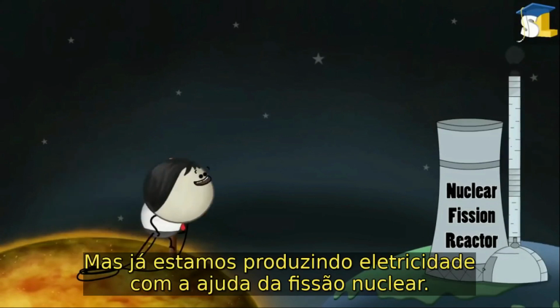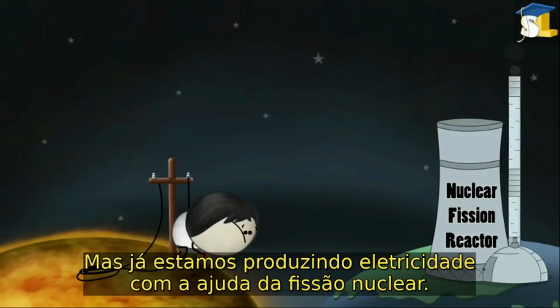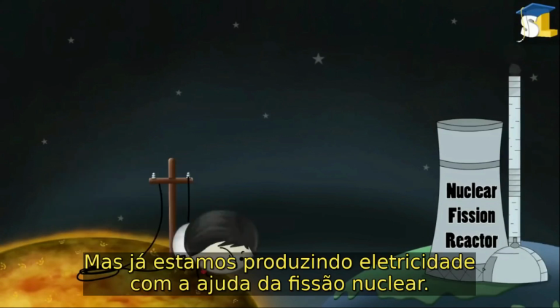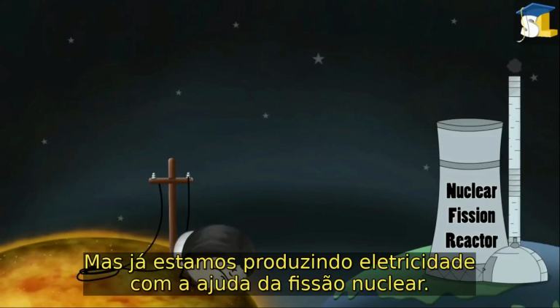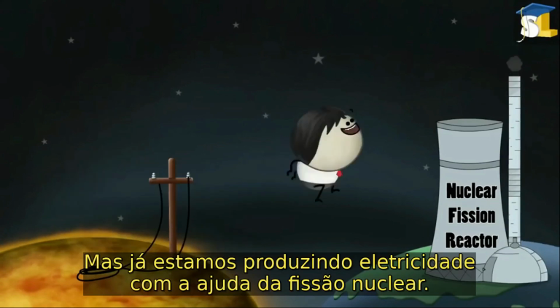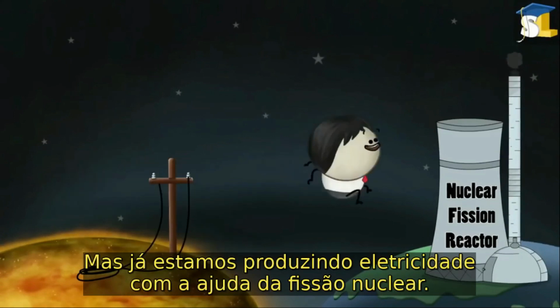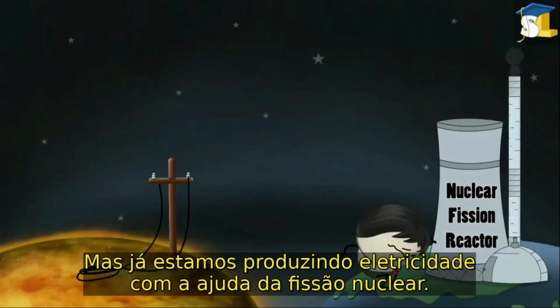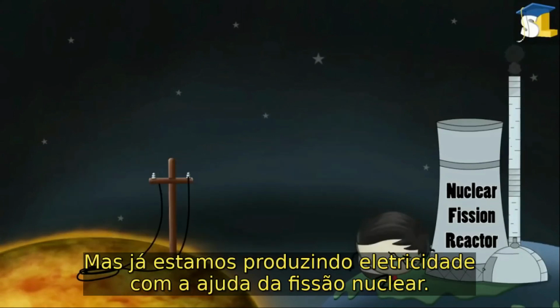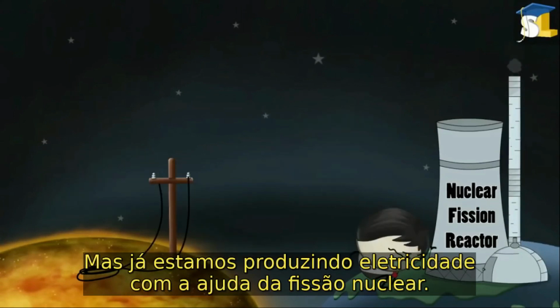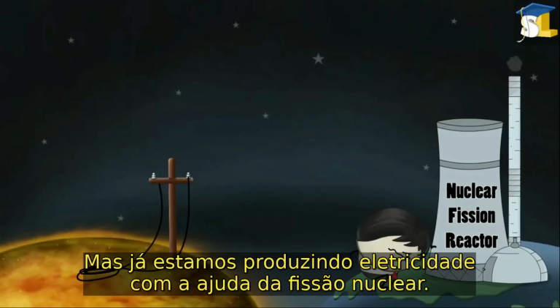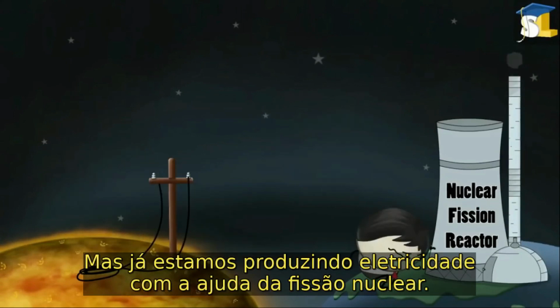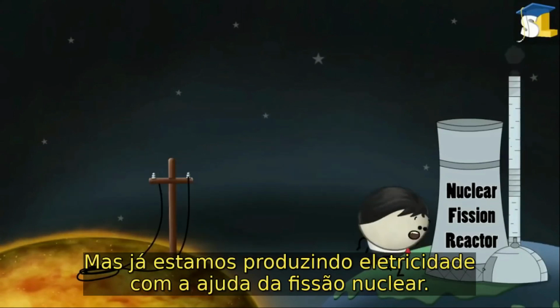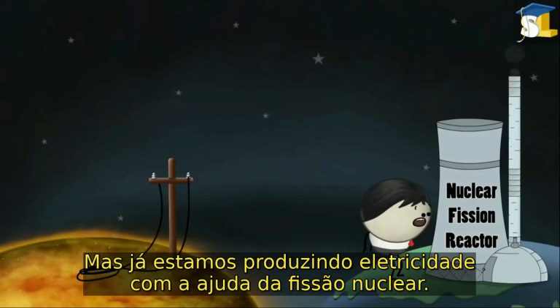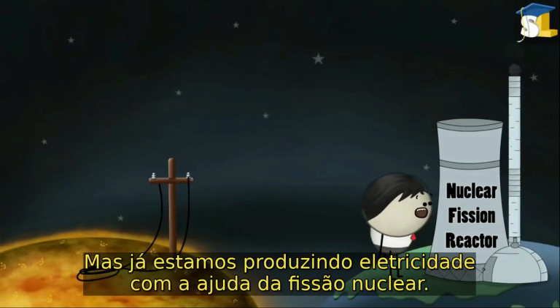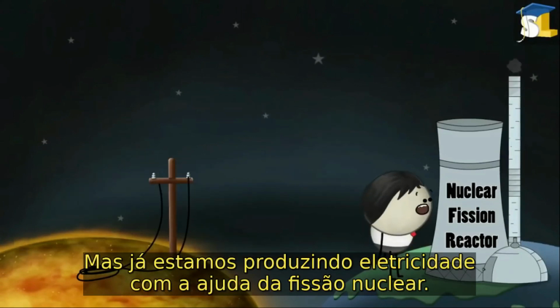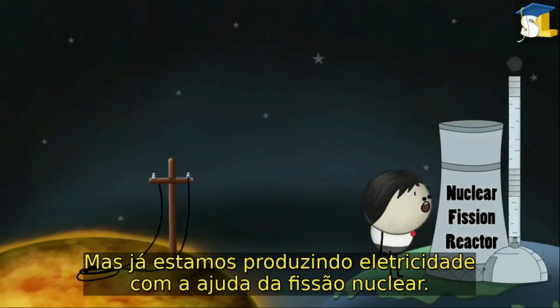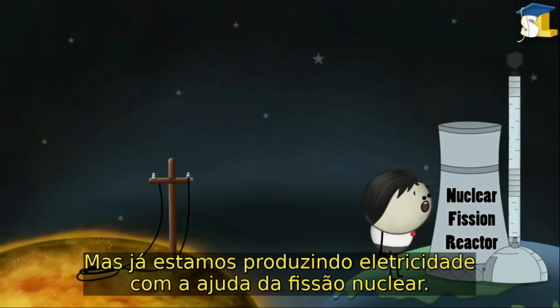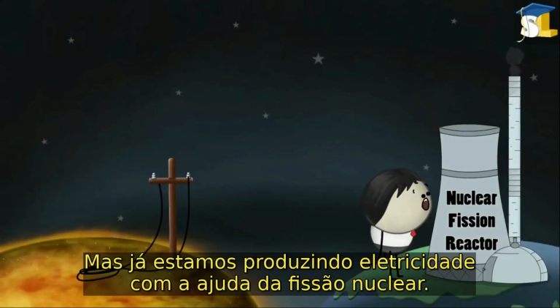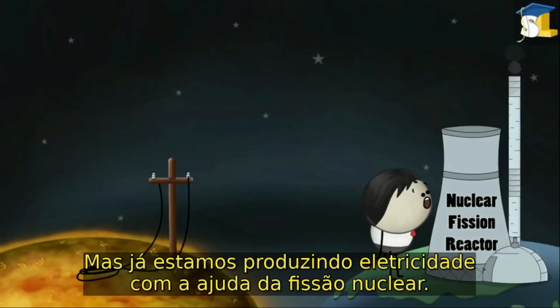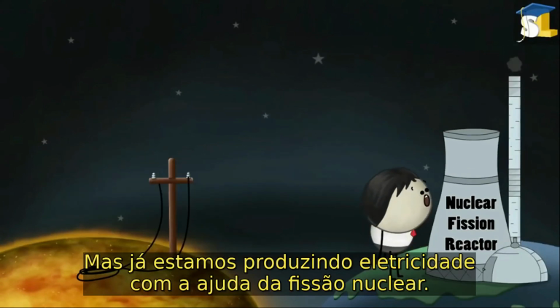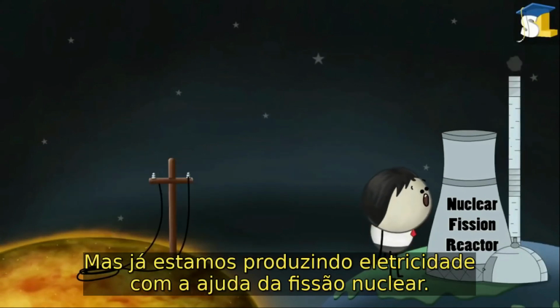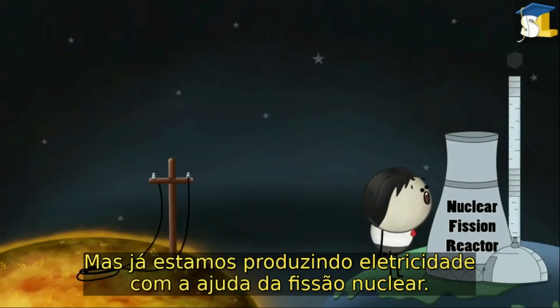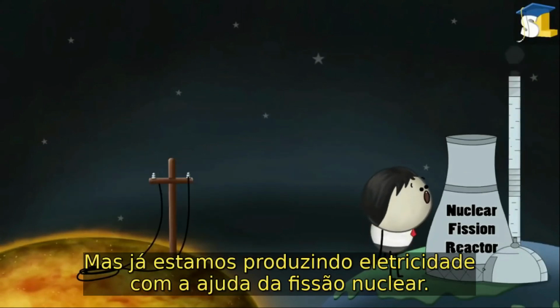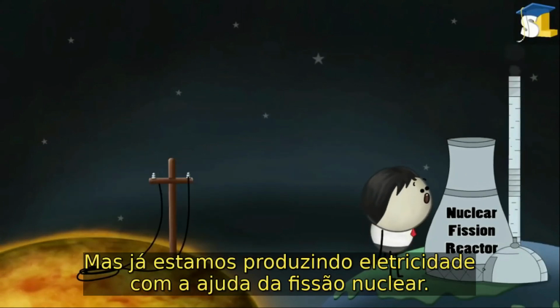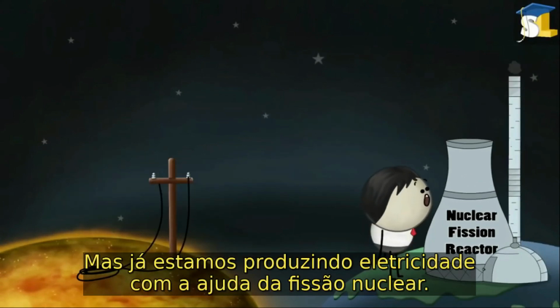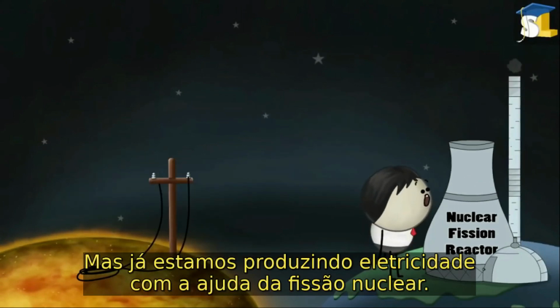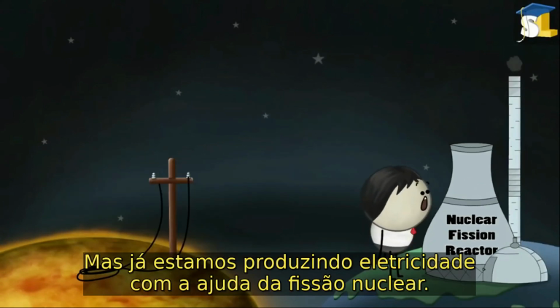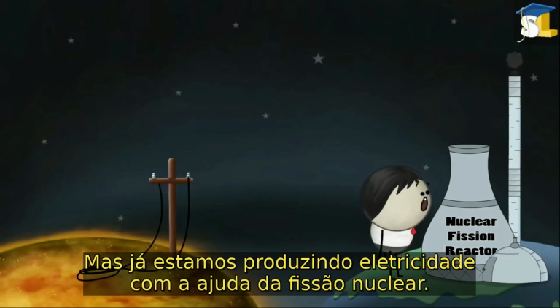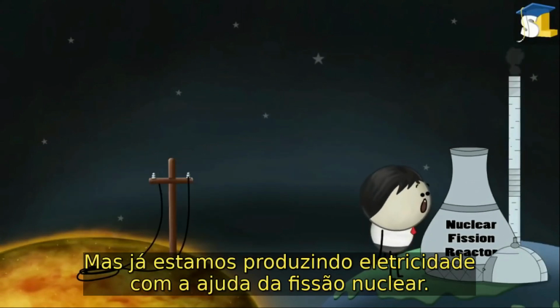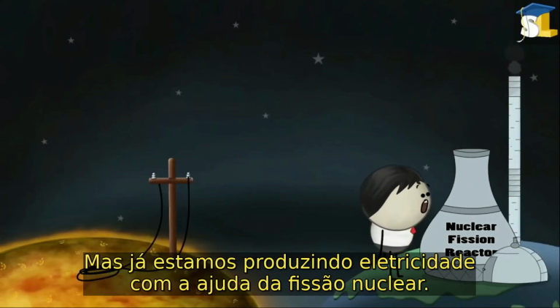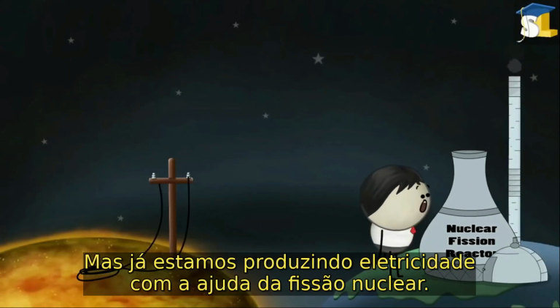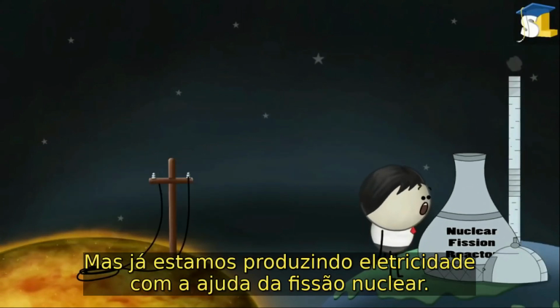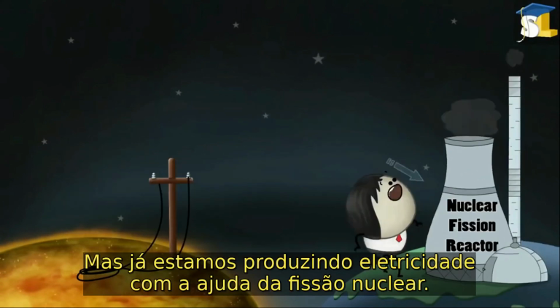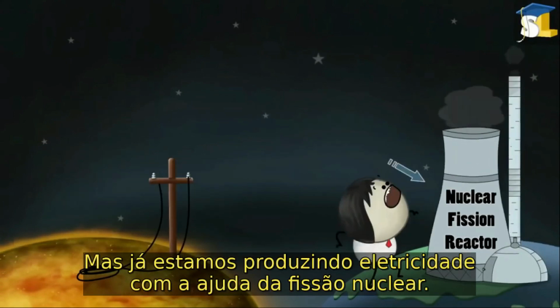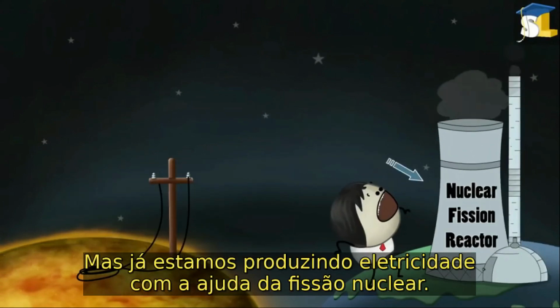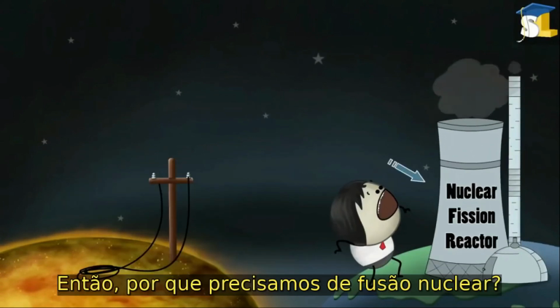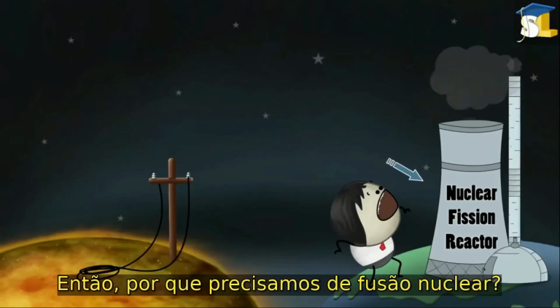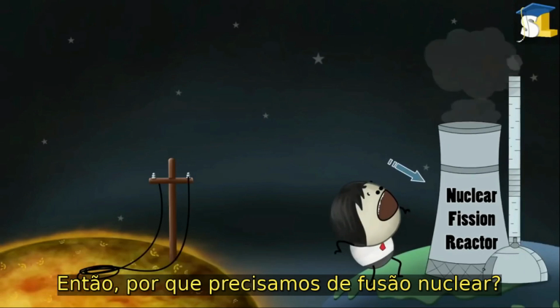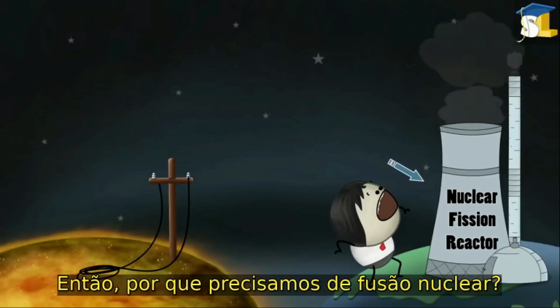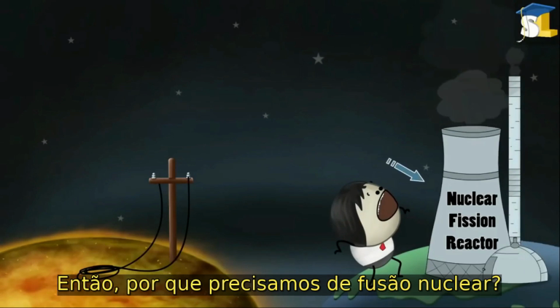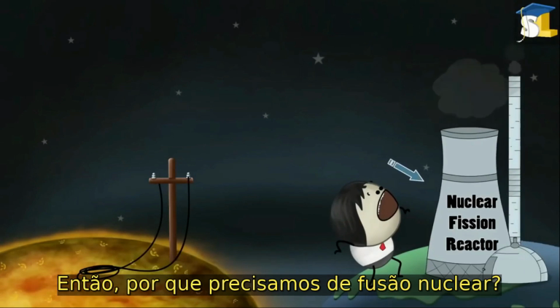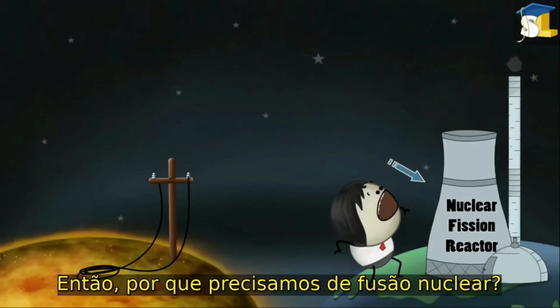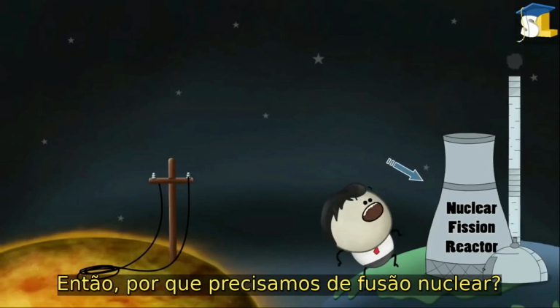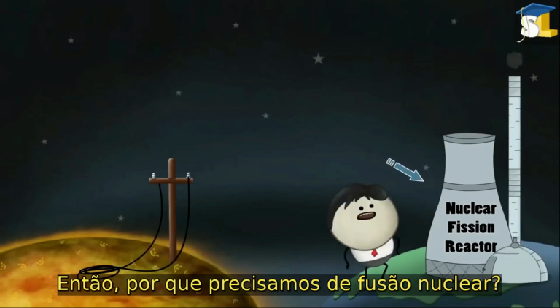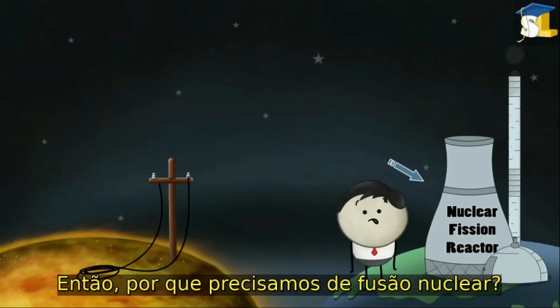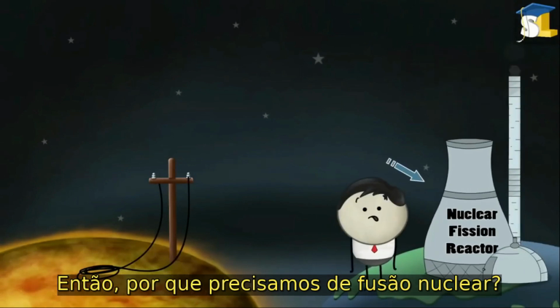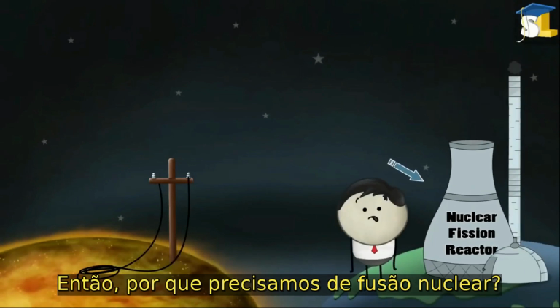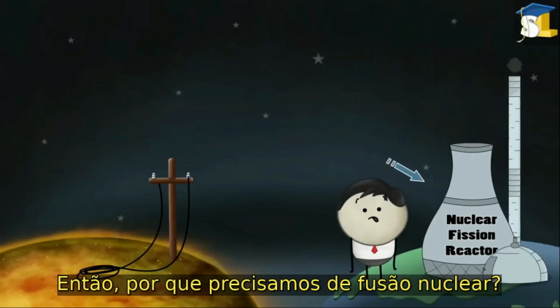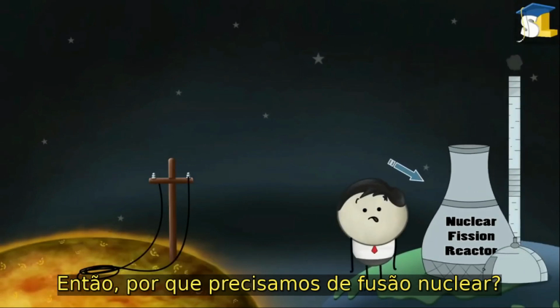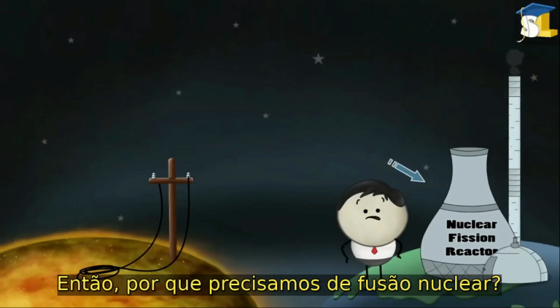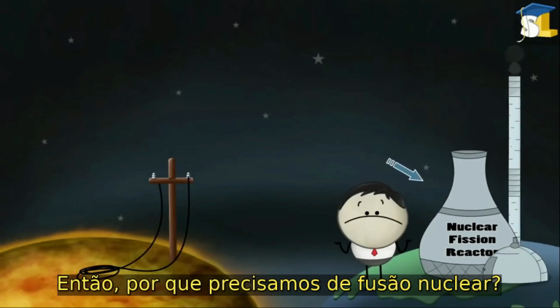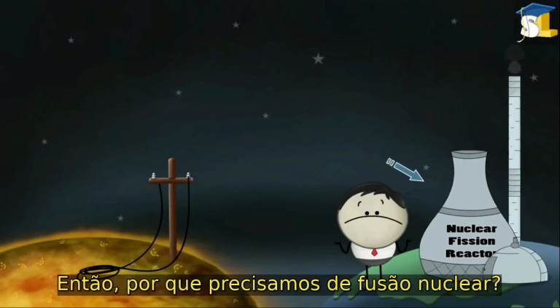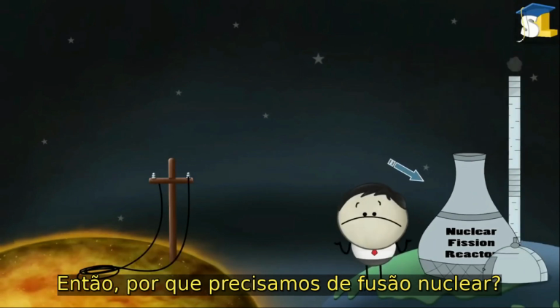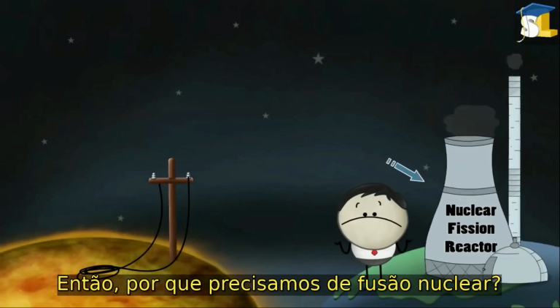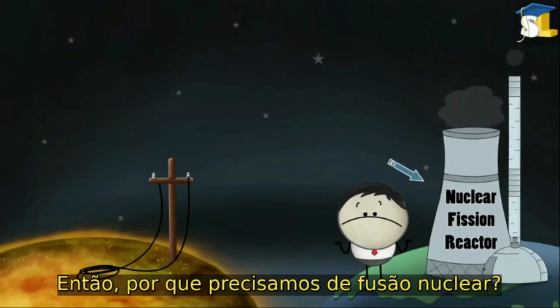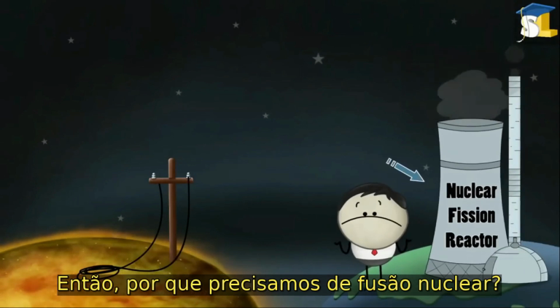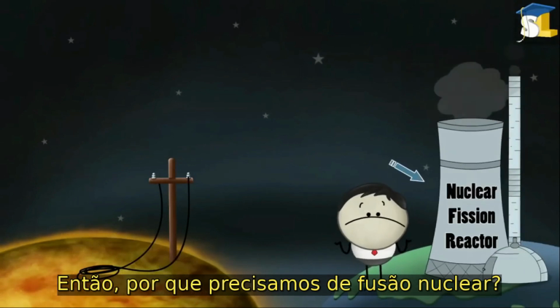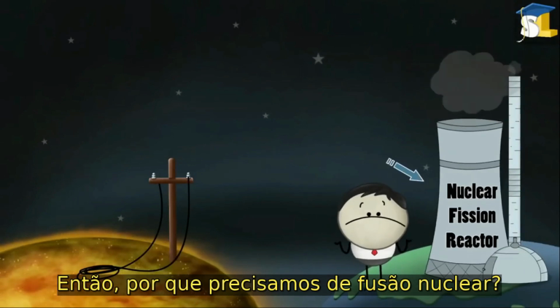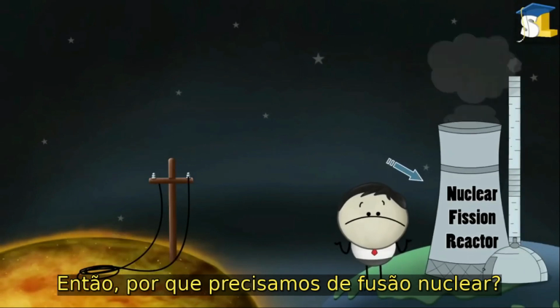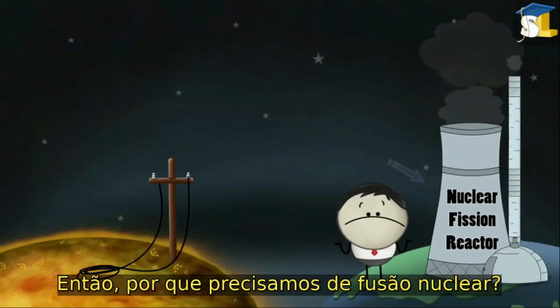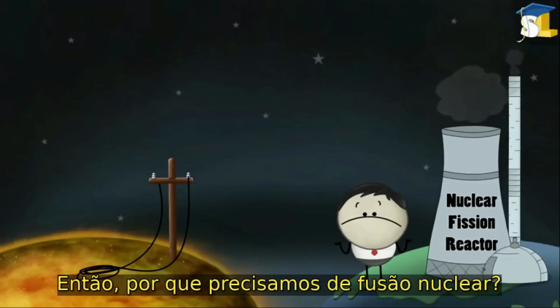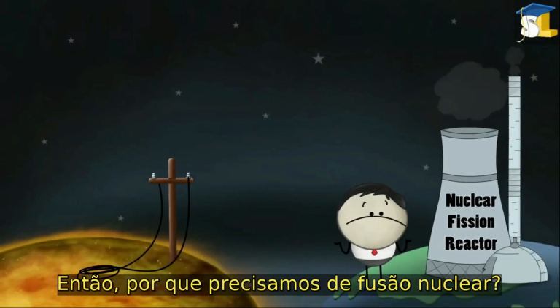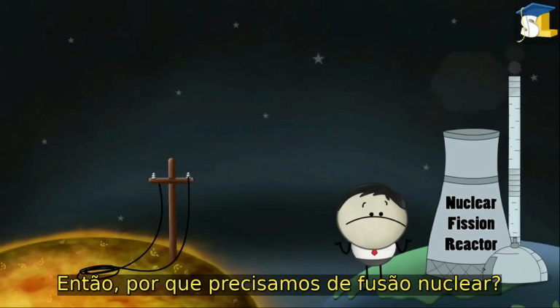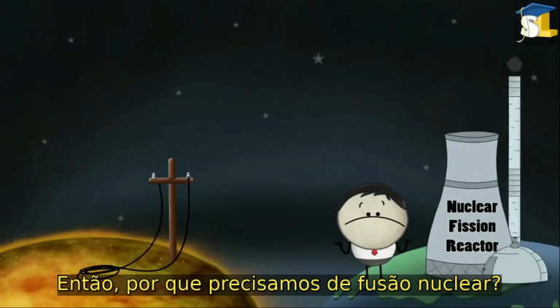But we are already producing electricity with the help of nuclear fission. So why do we require nuclear fusion?